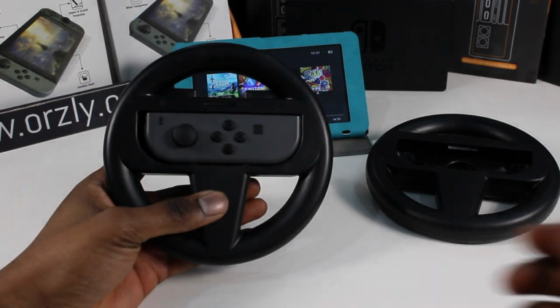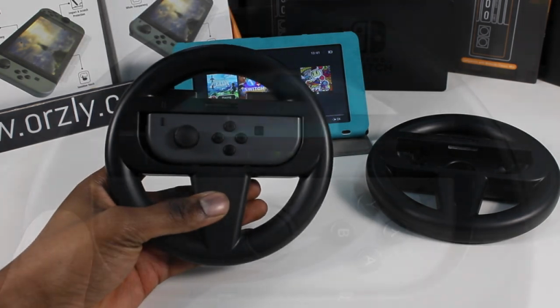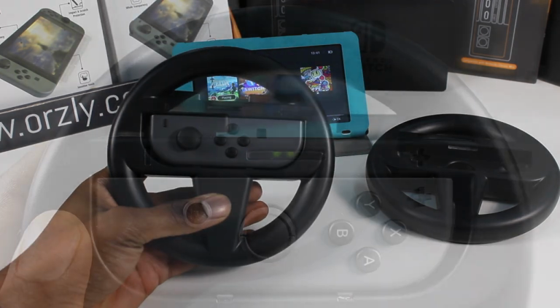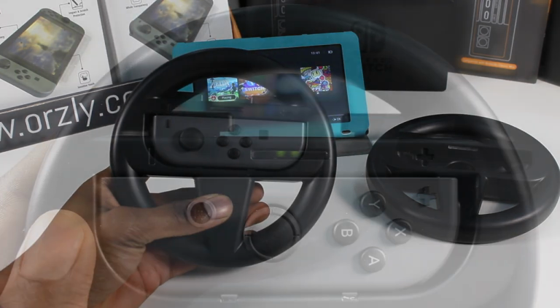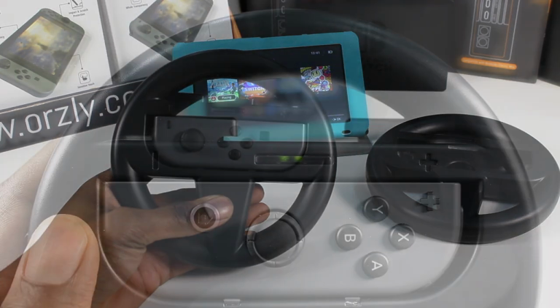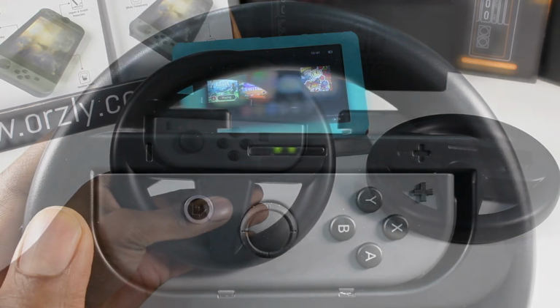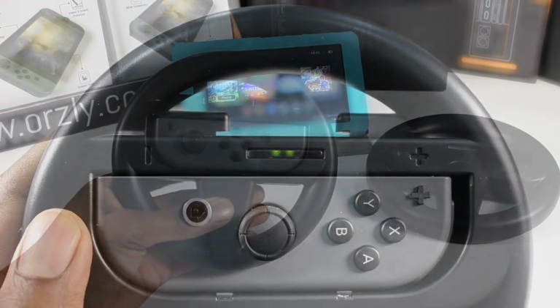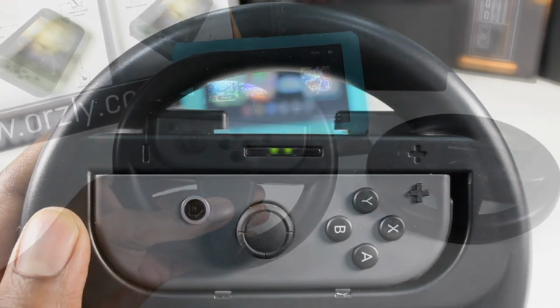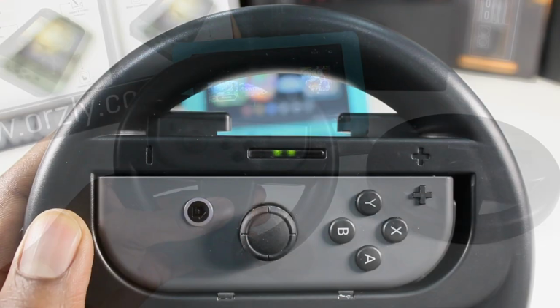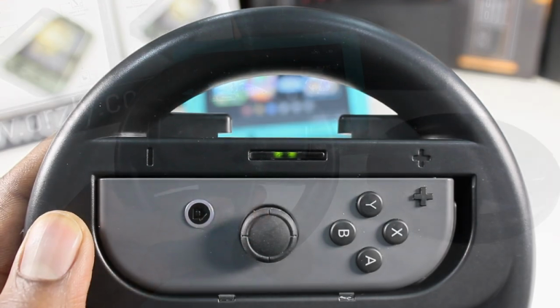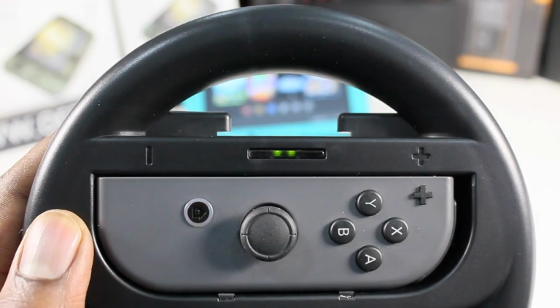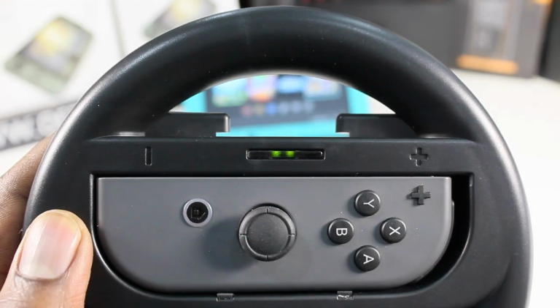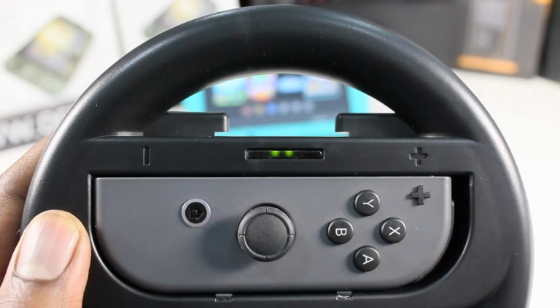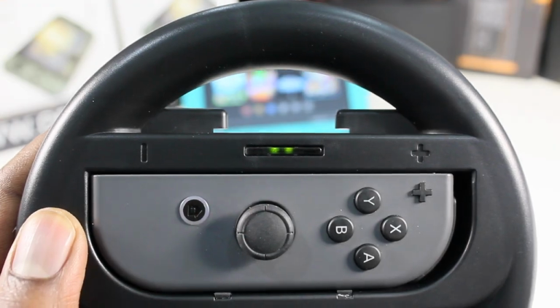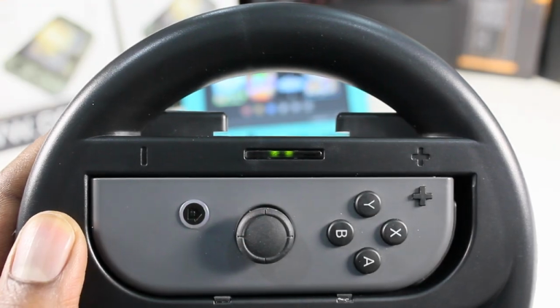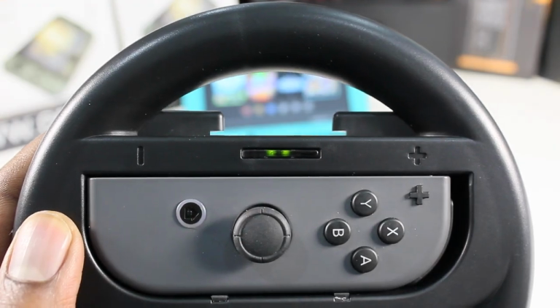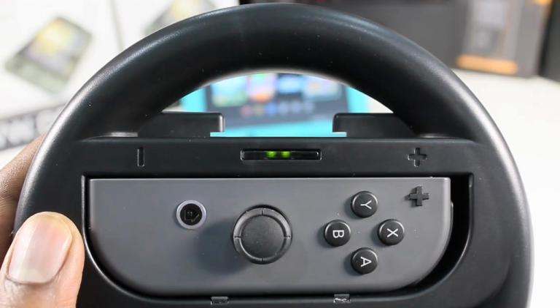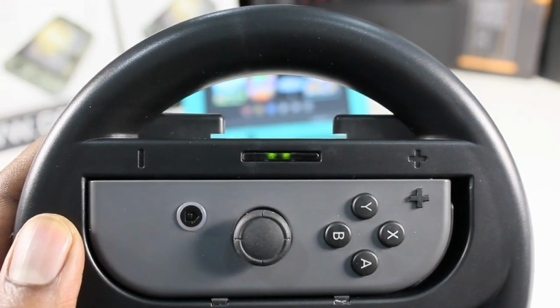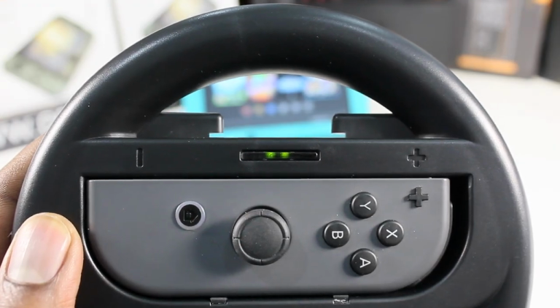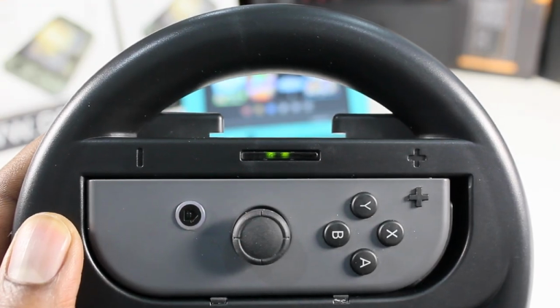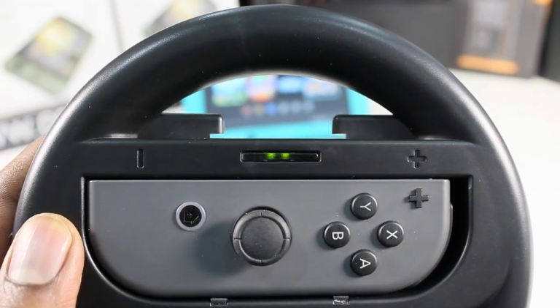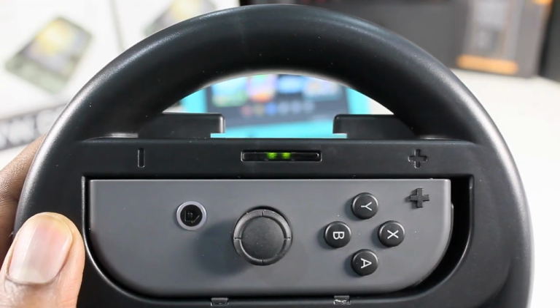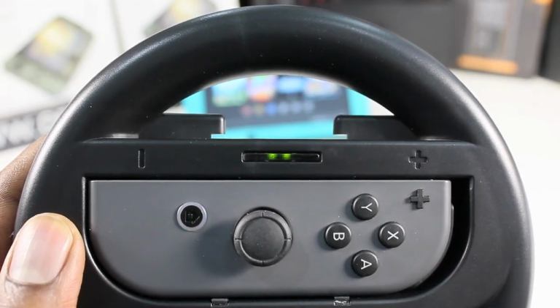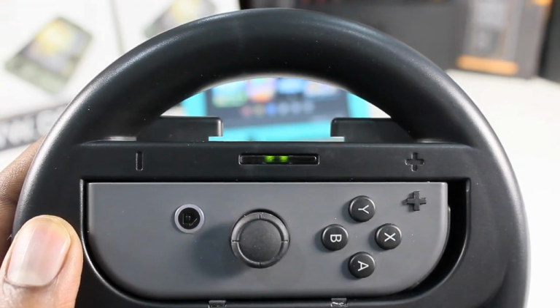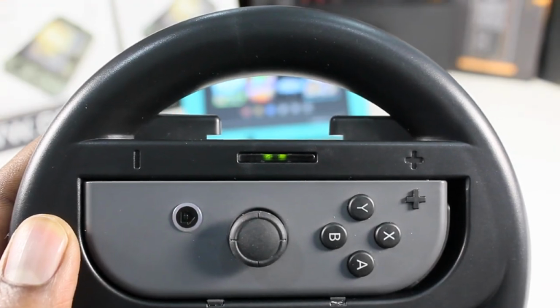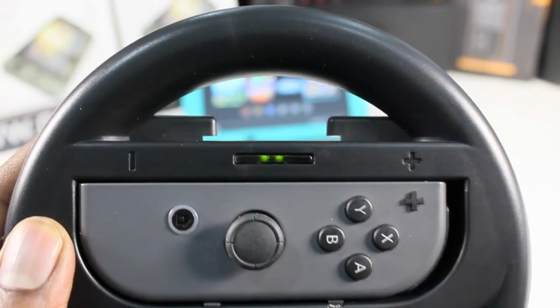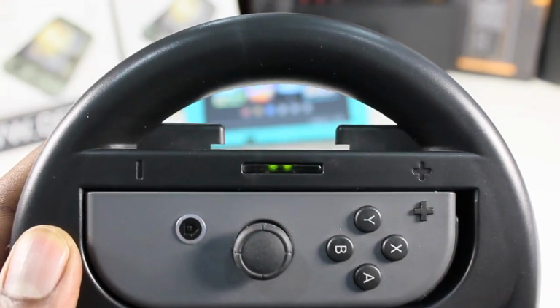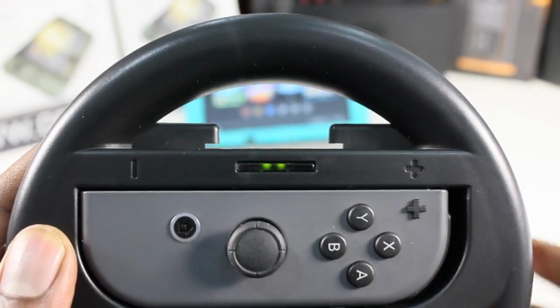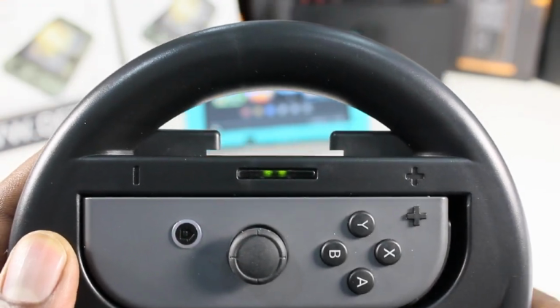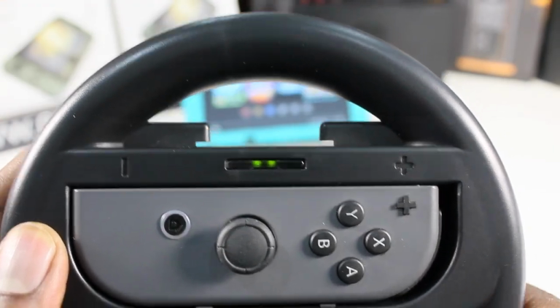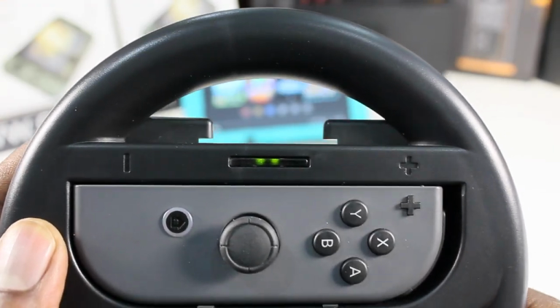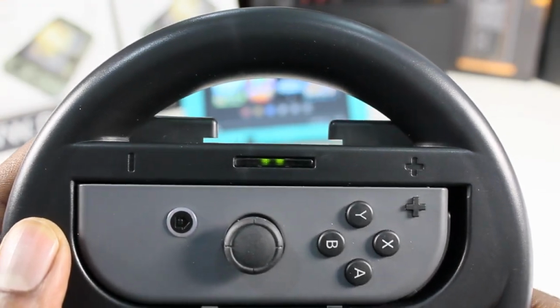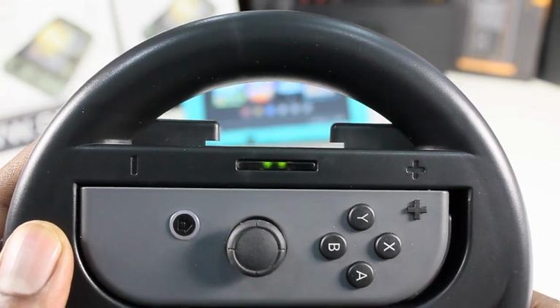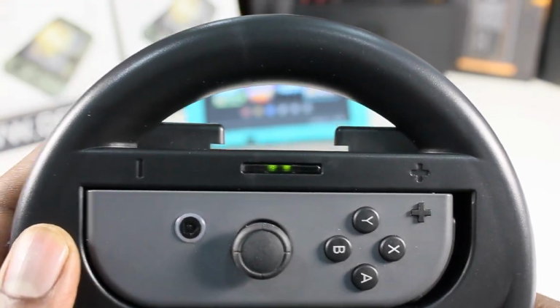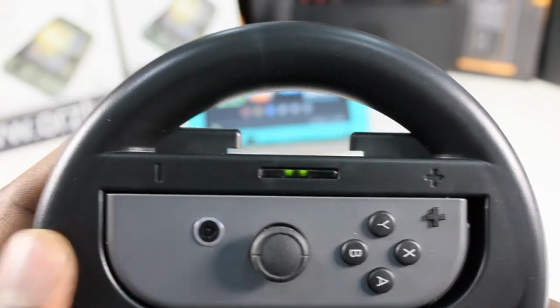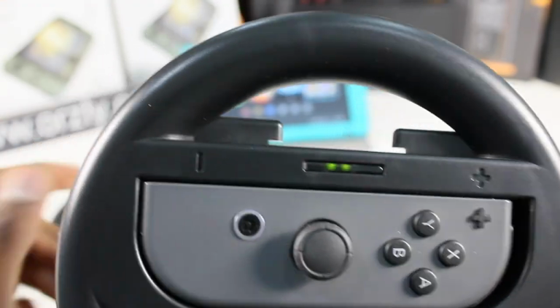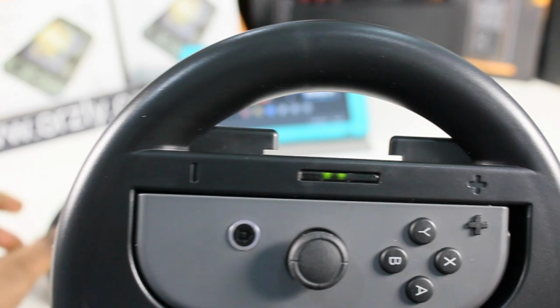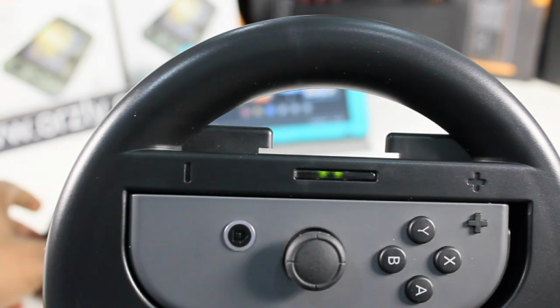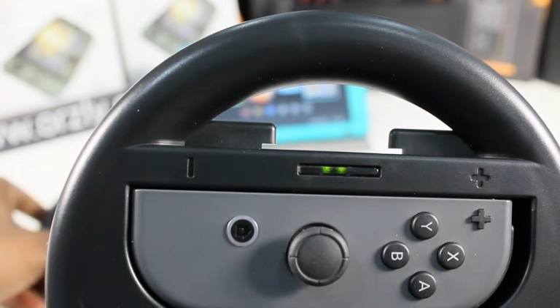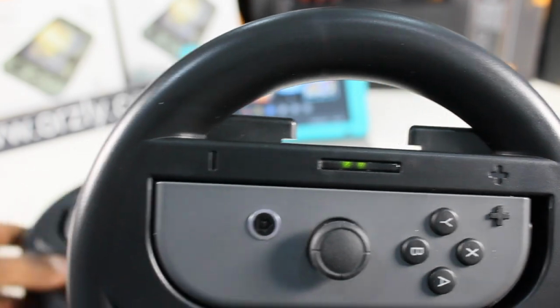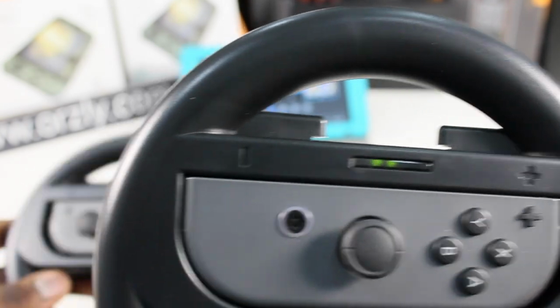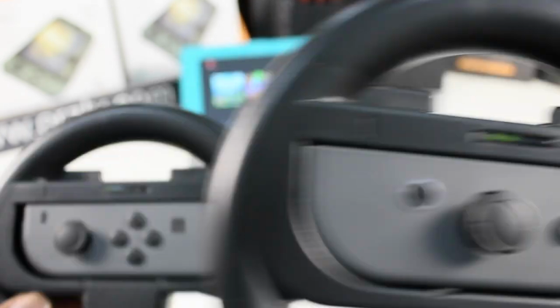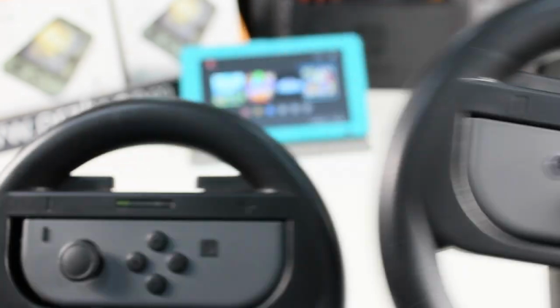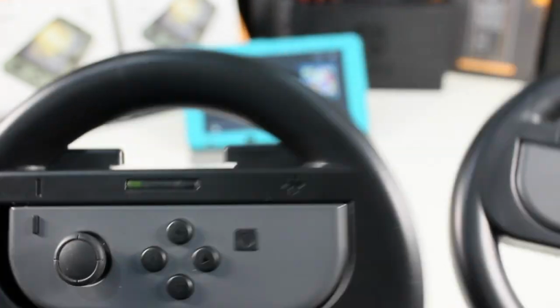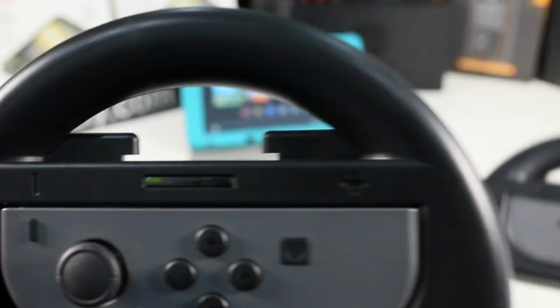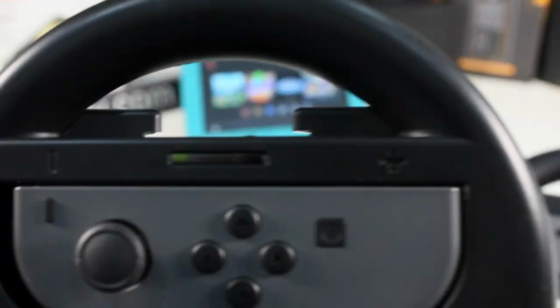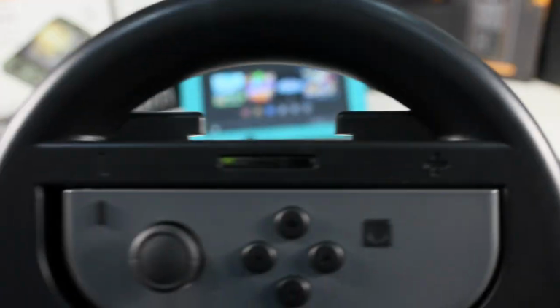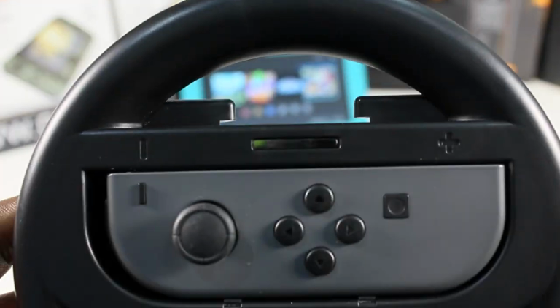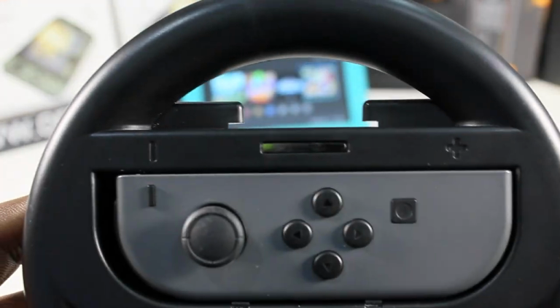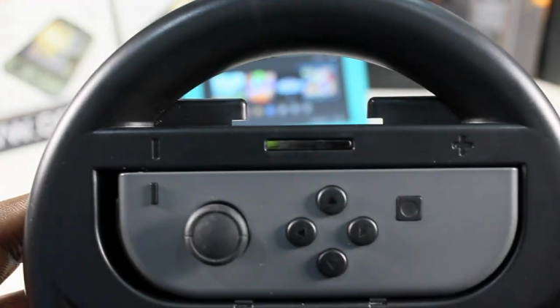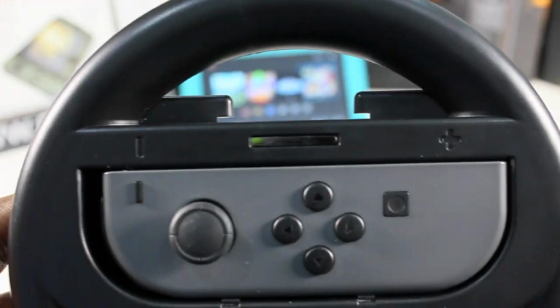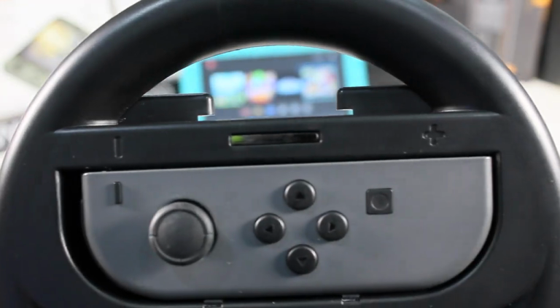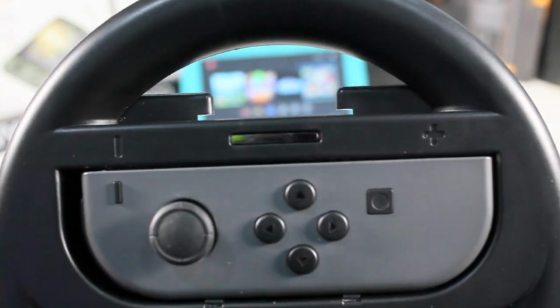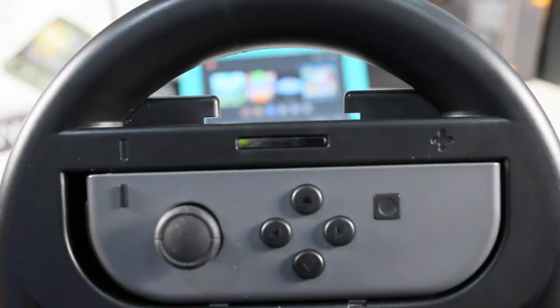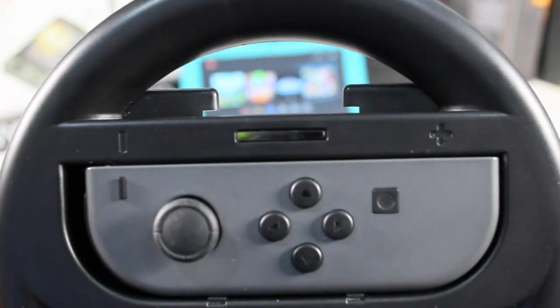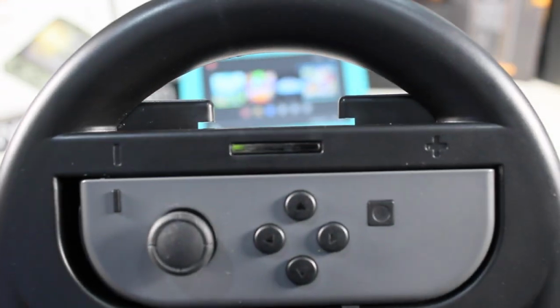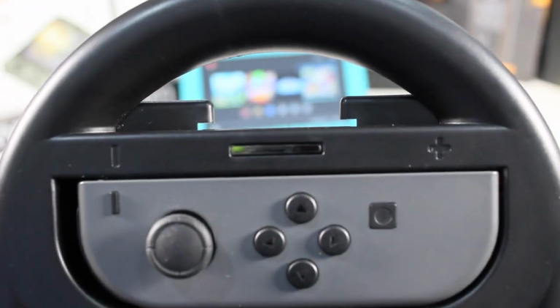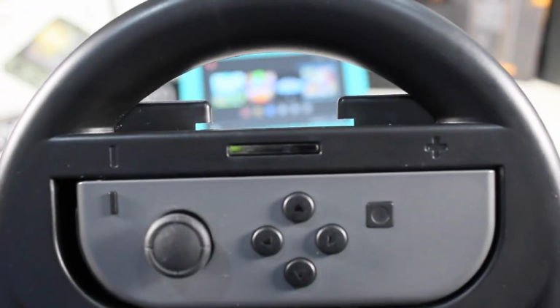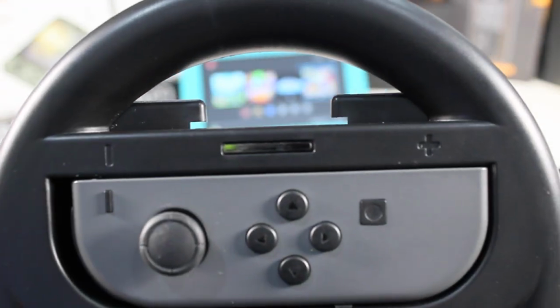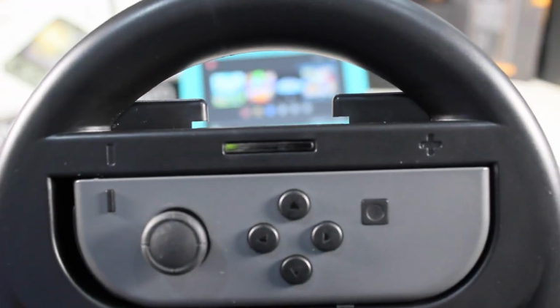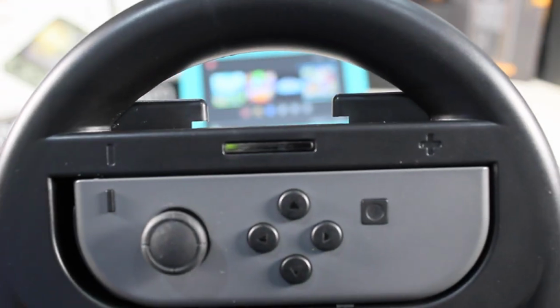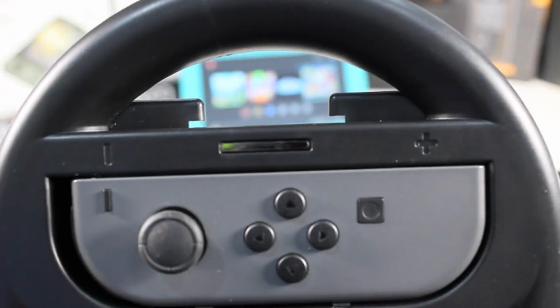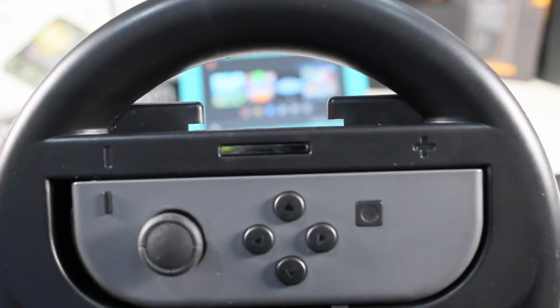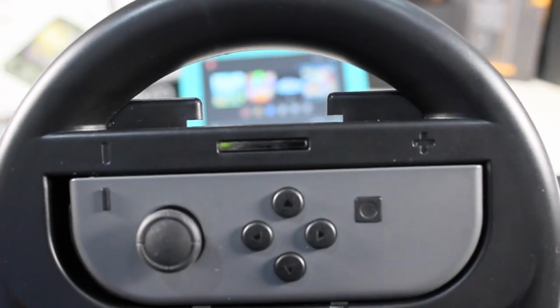On the front, we've got an LED screen that lets you know when your controller is synced and what your player number is, without having to take the Joy-Con out.